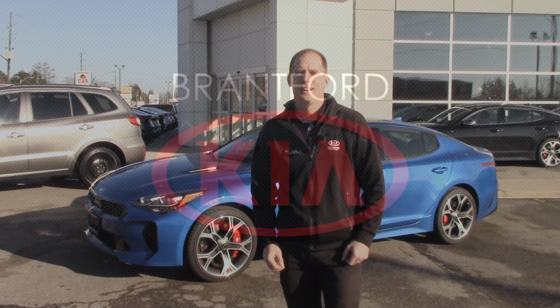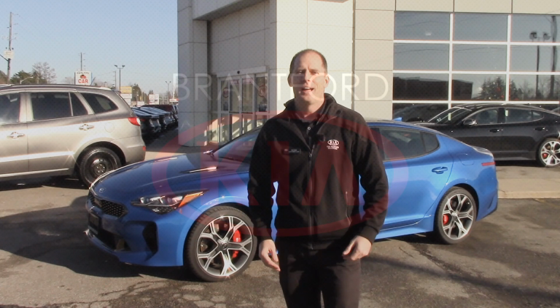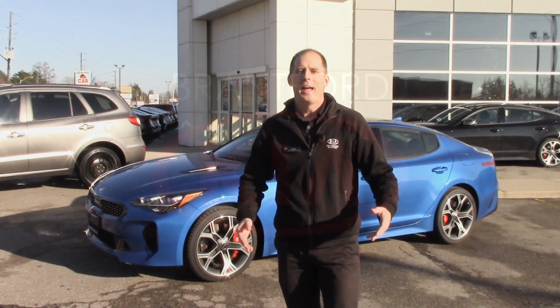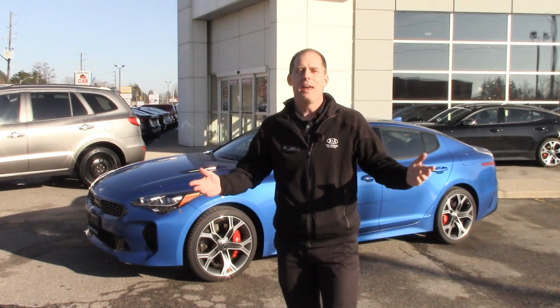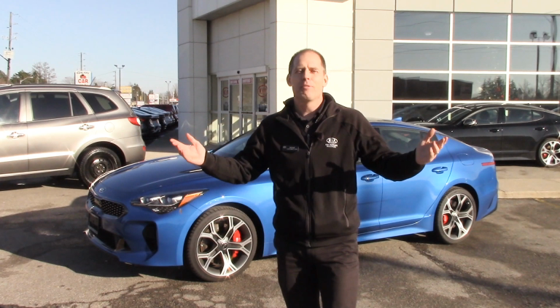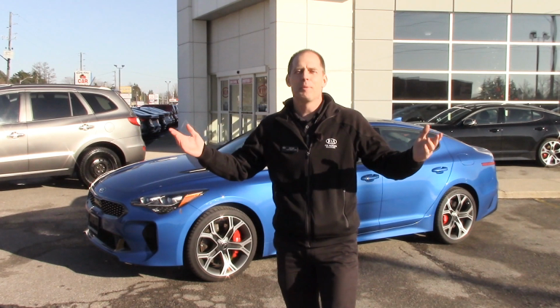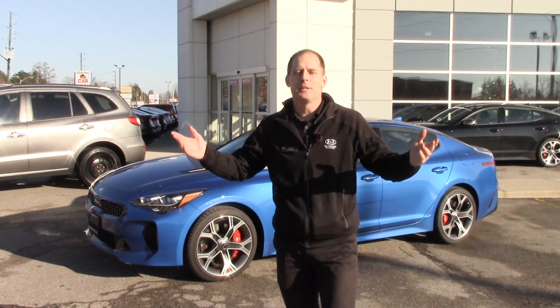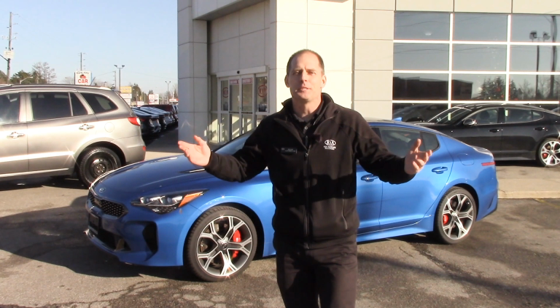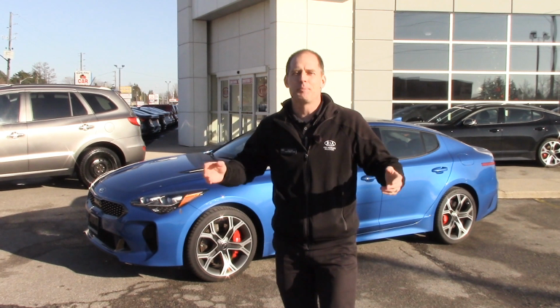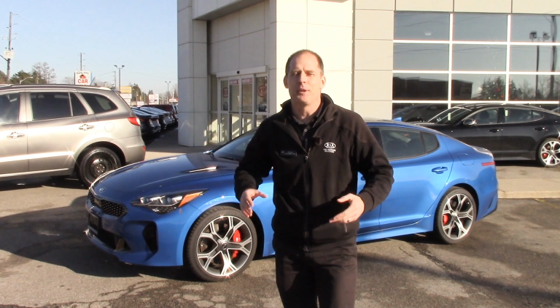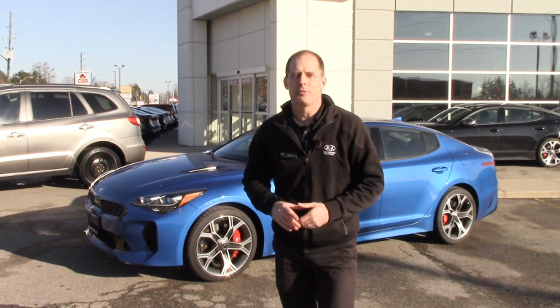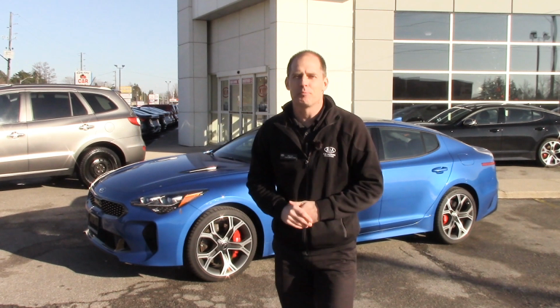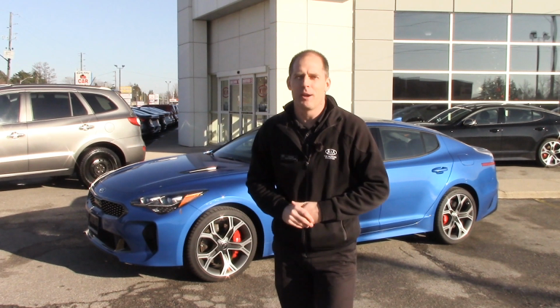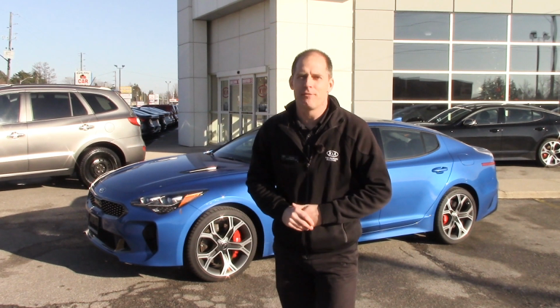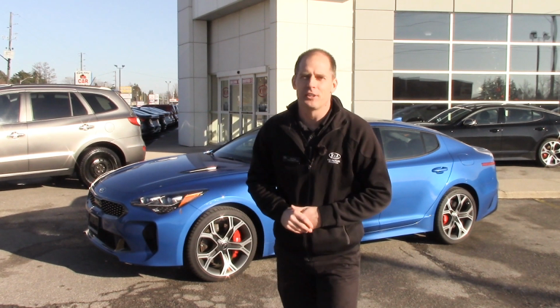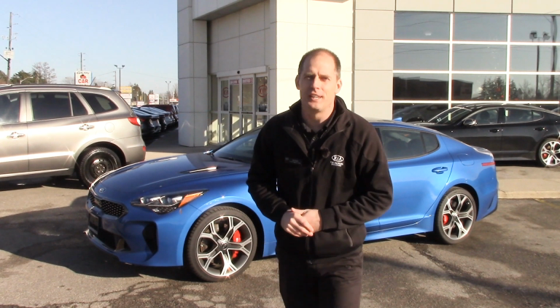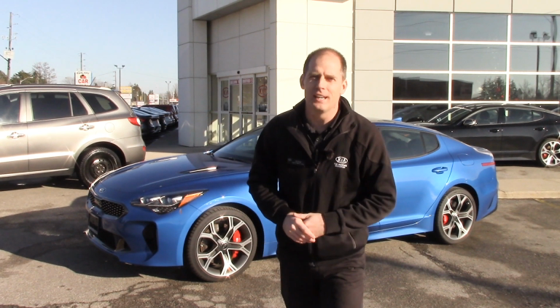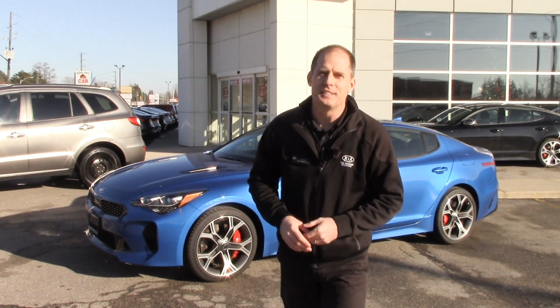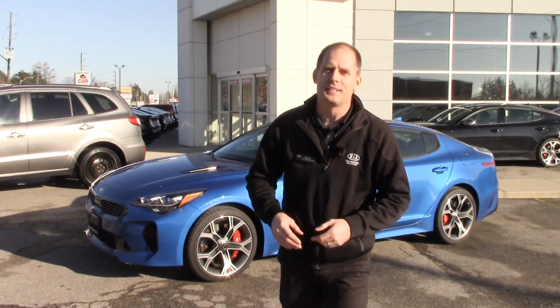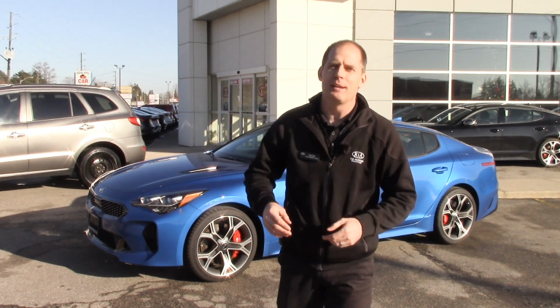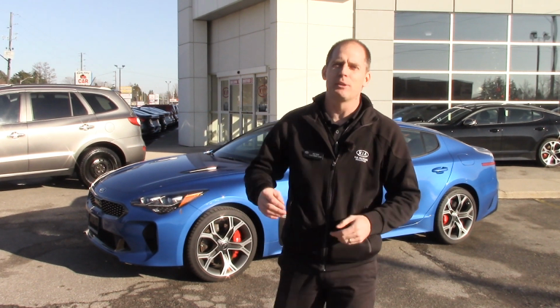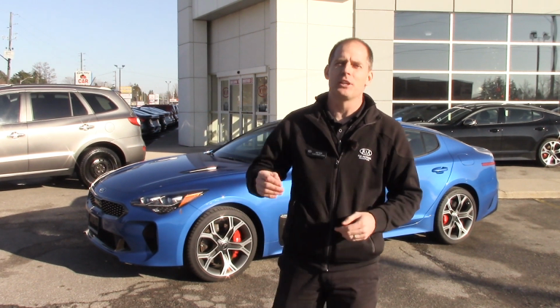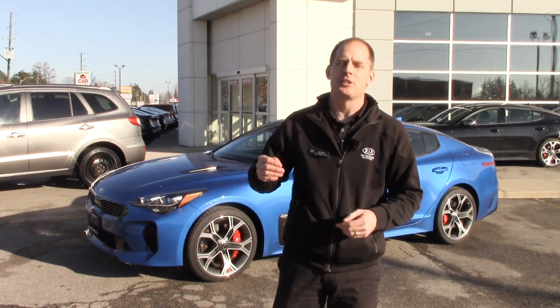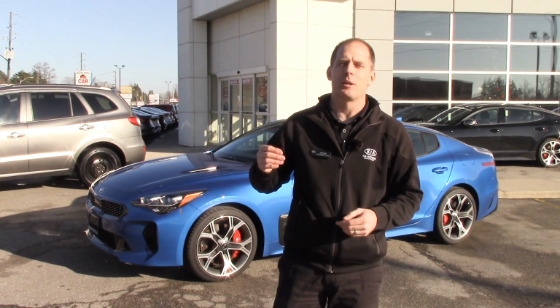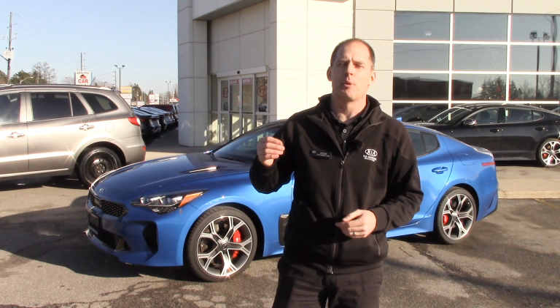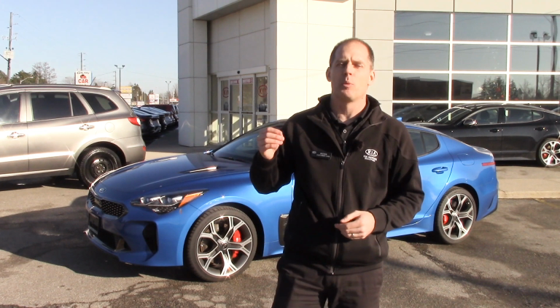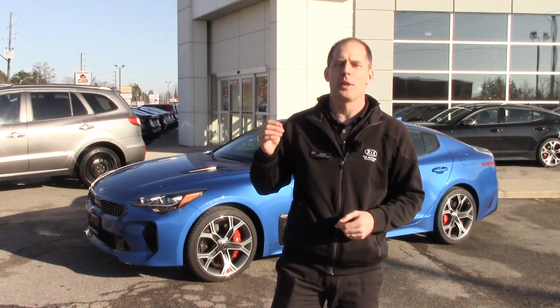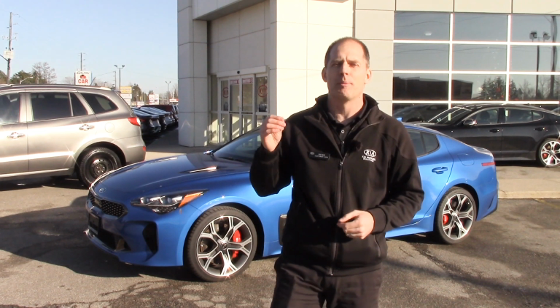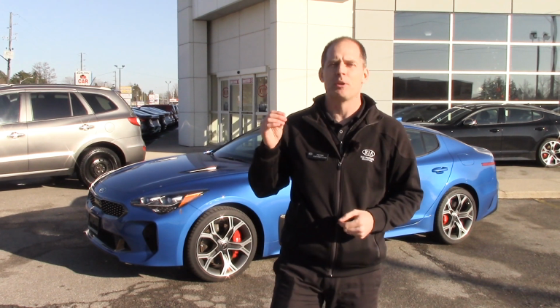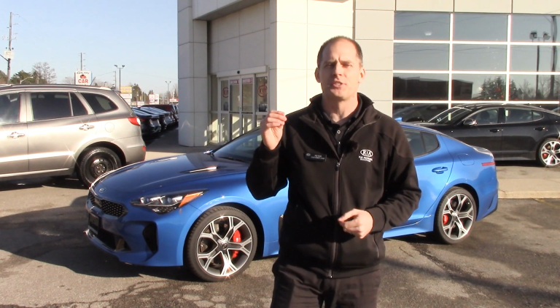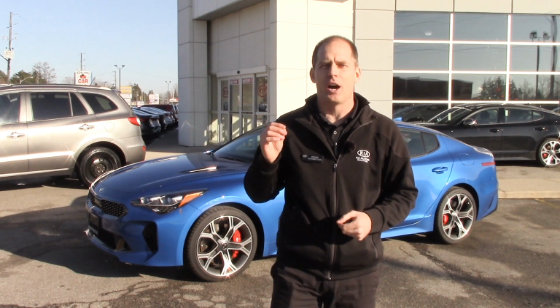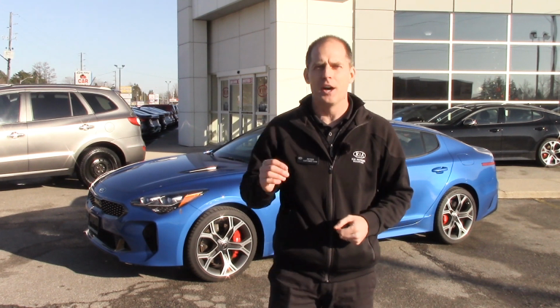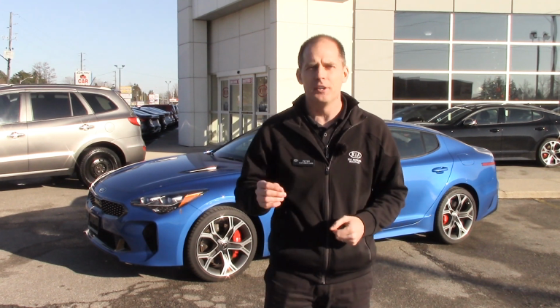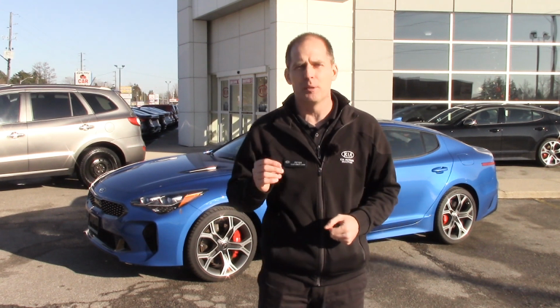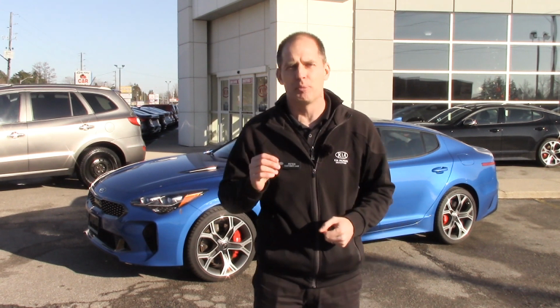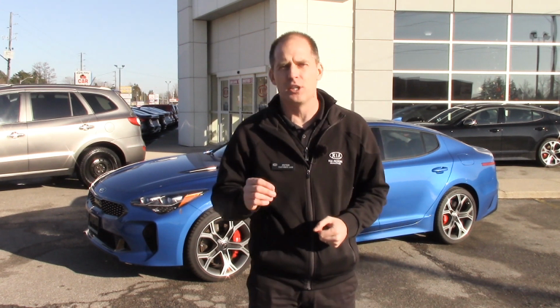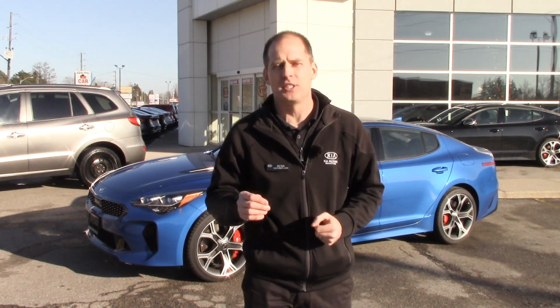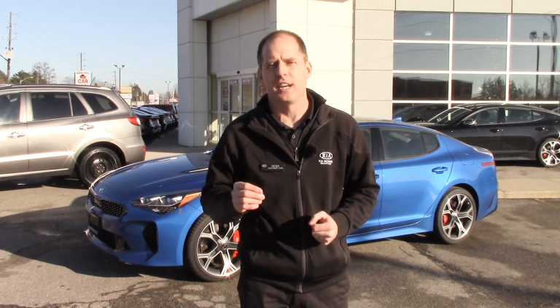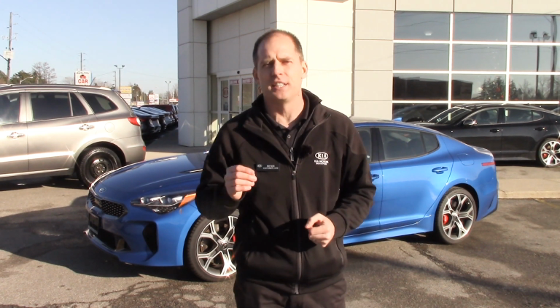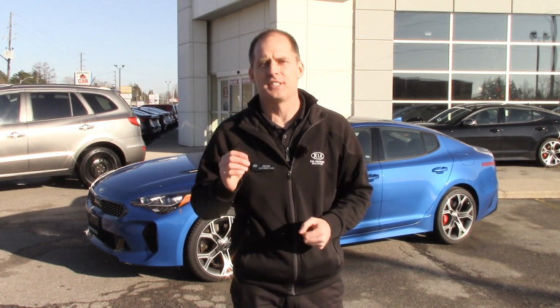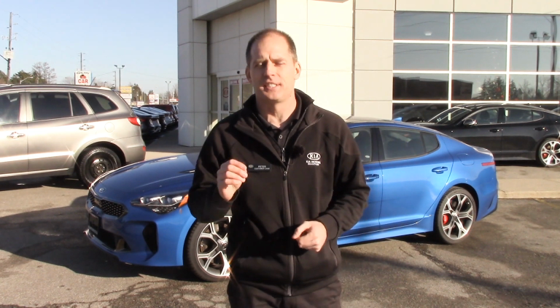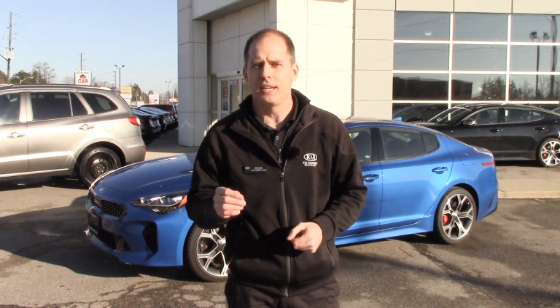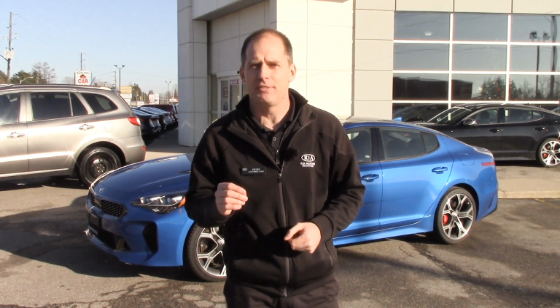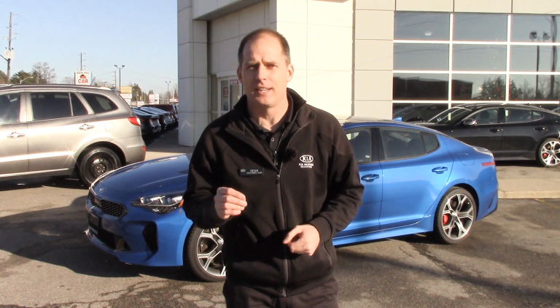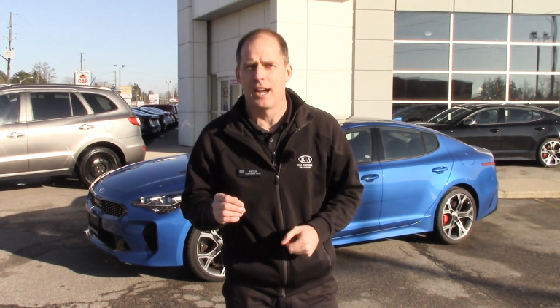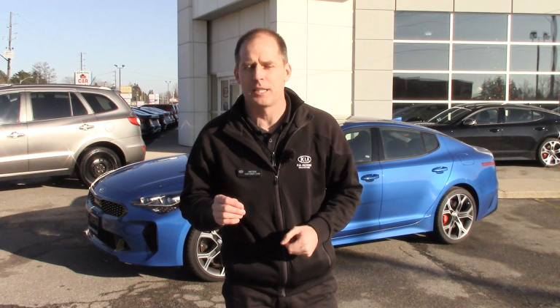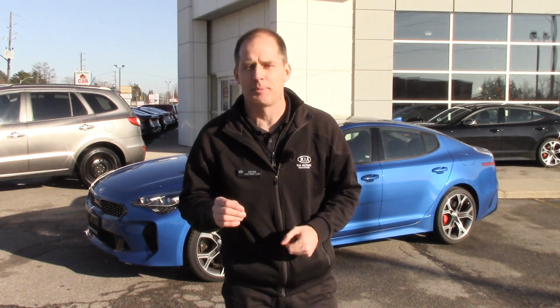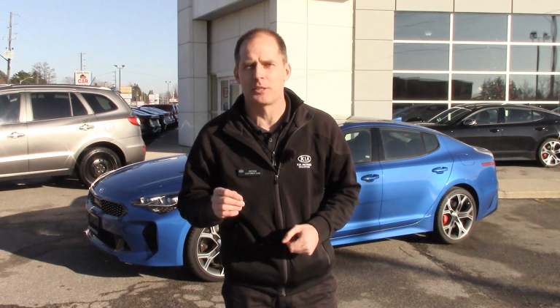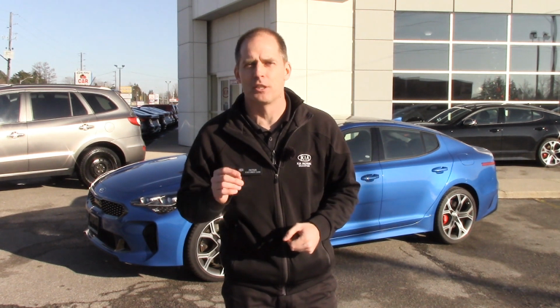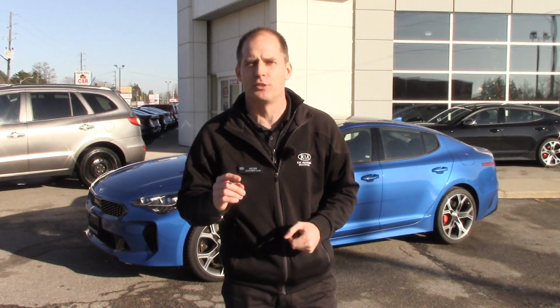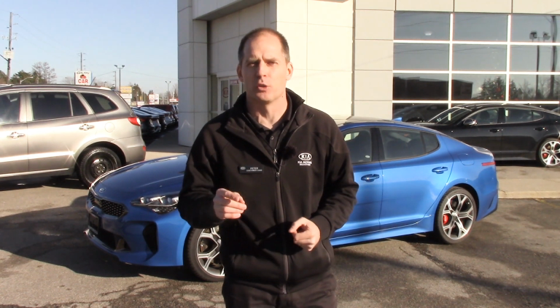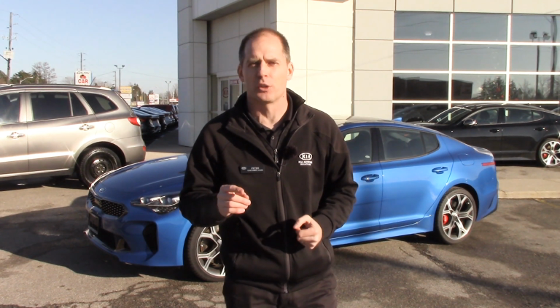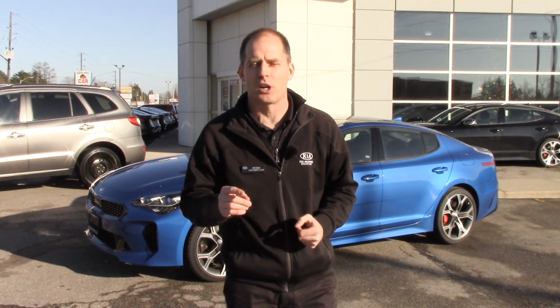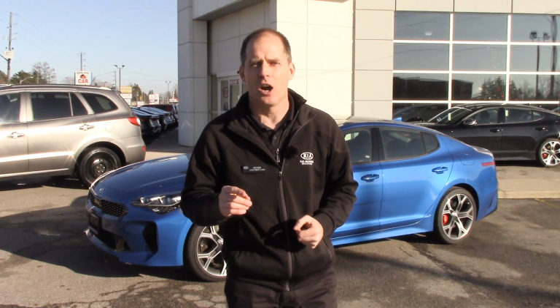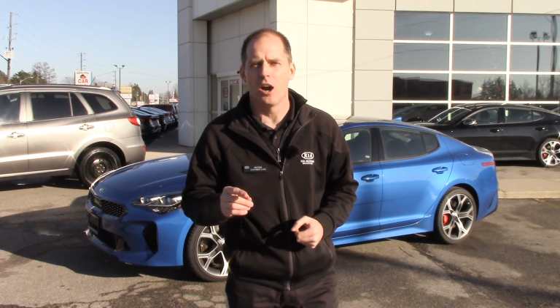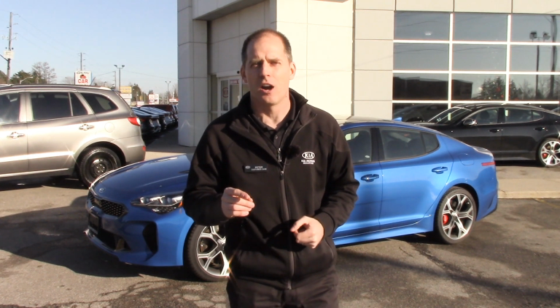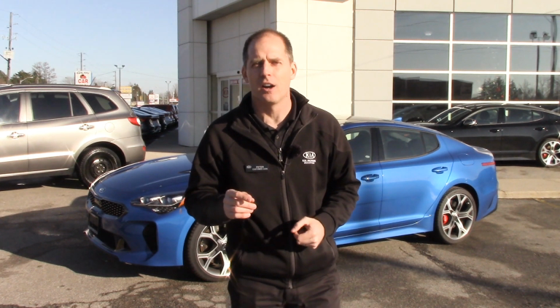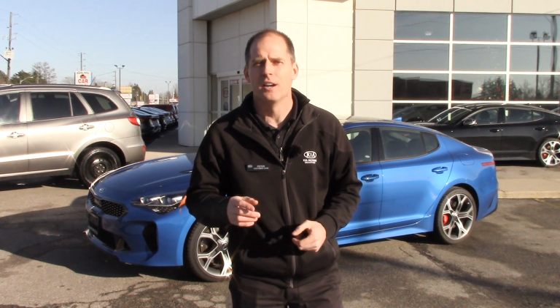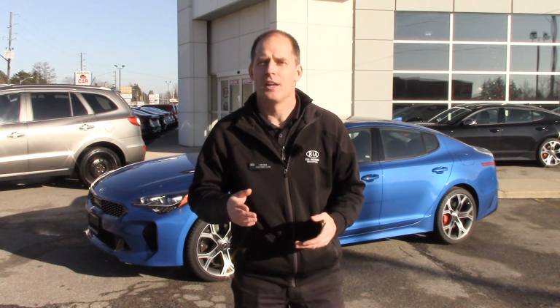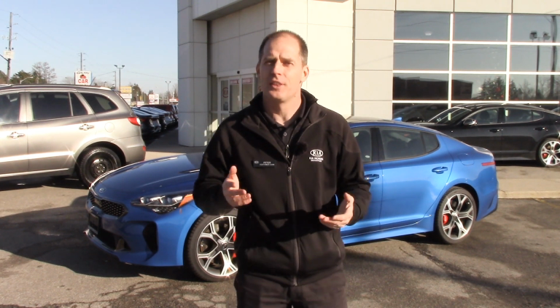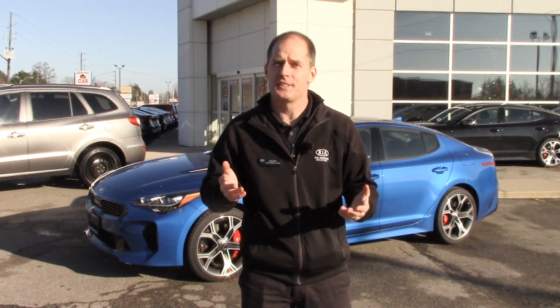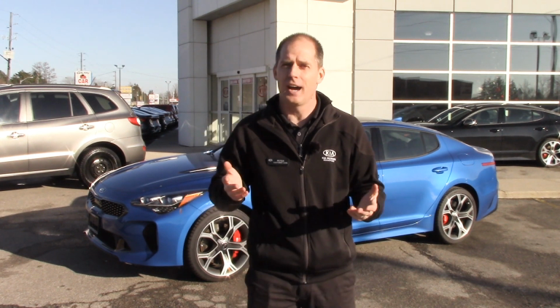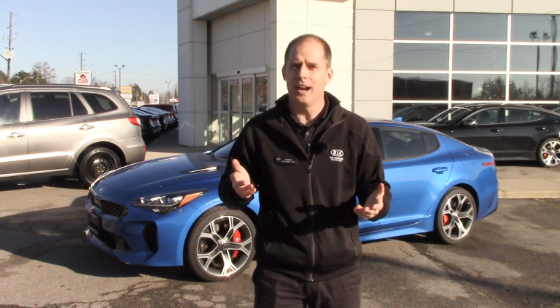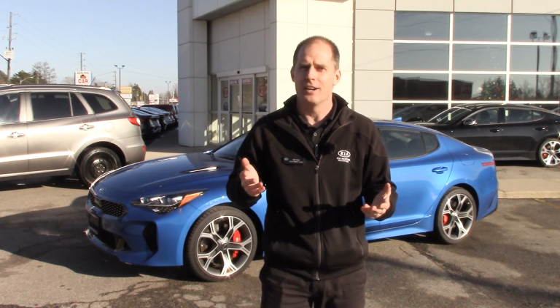Hey everybody, it's Peter from Brantford Kia, and today we're going to talk about one of the most underappreciated safety aspects of your car: the tires.